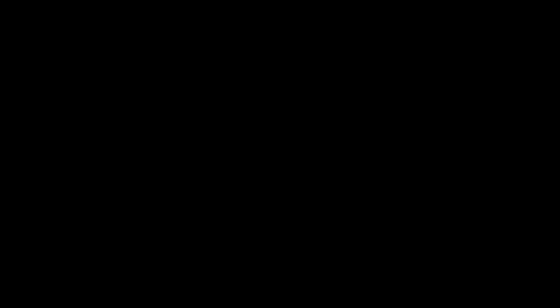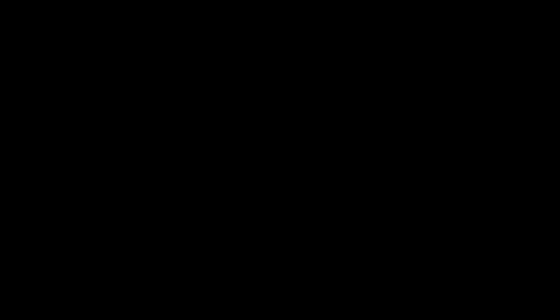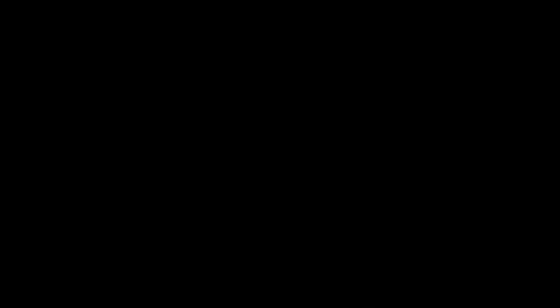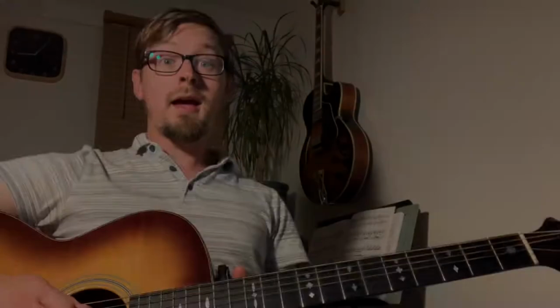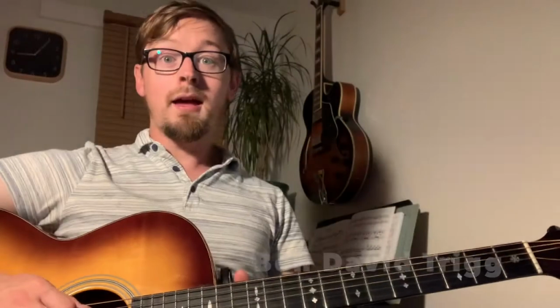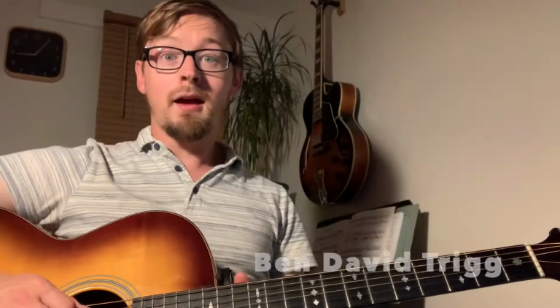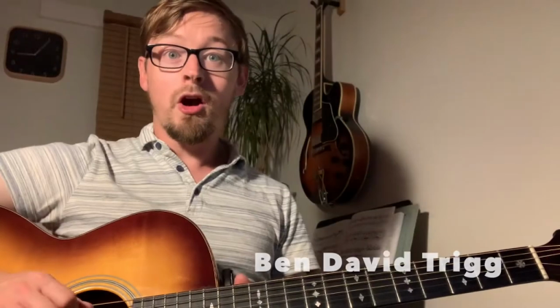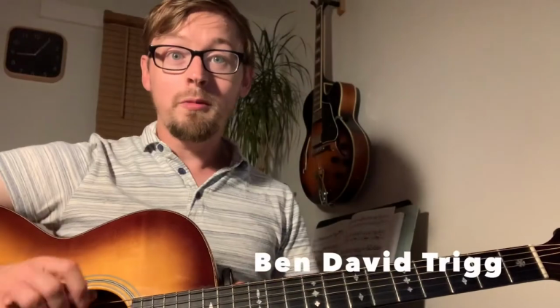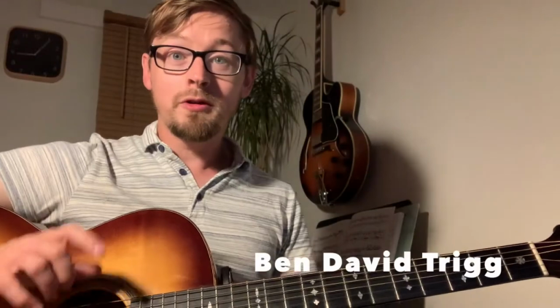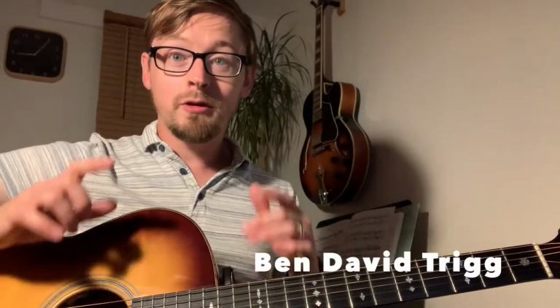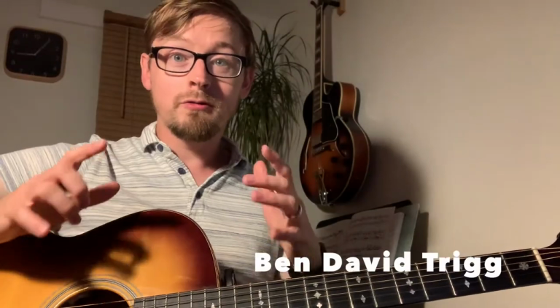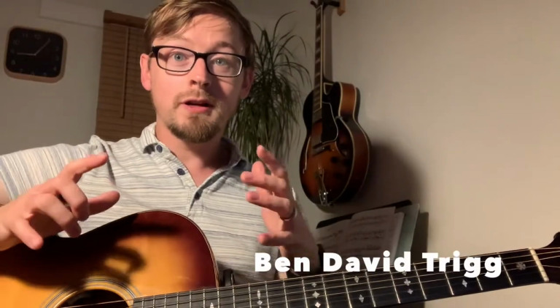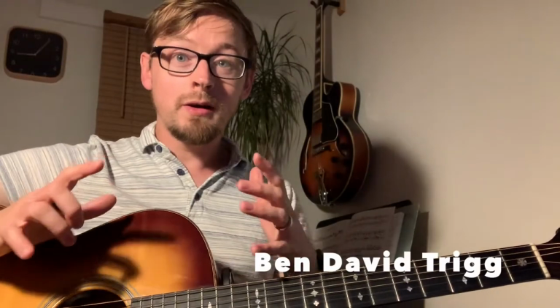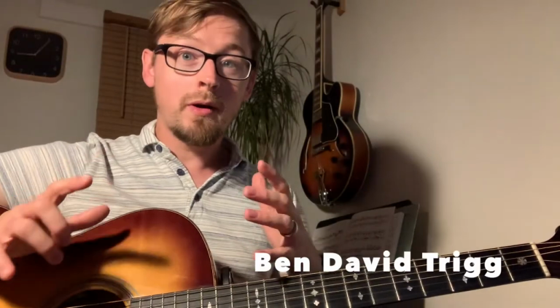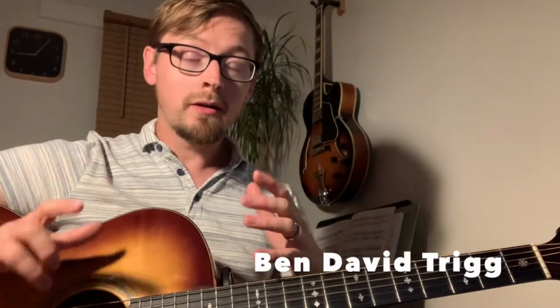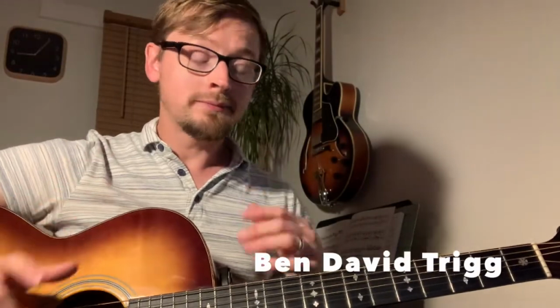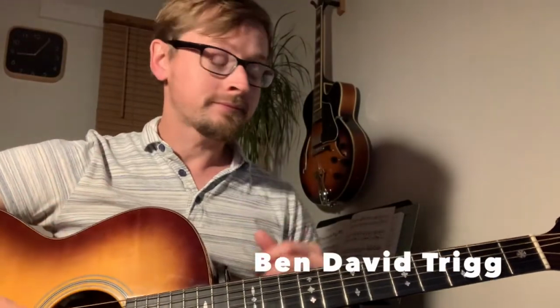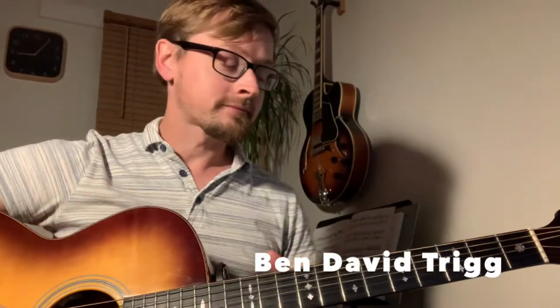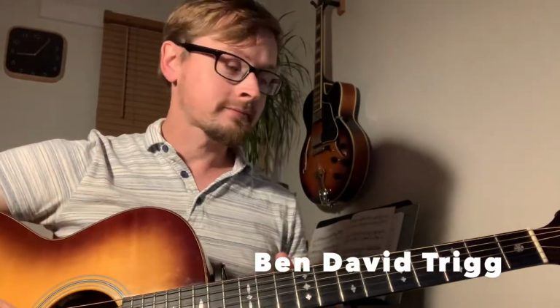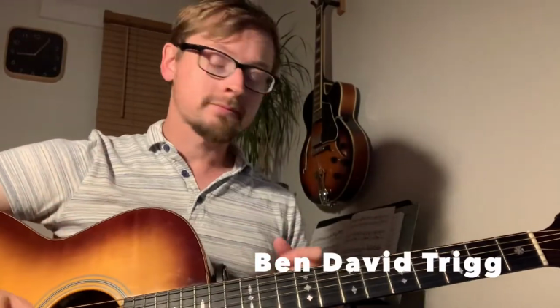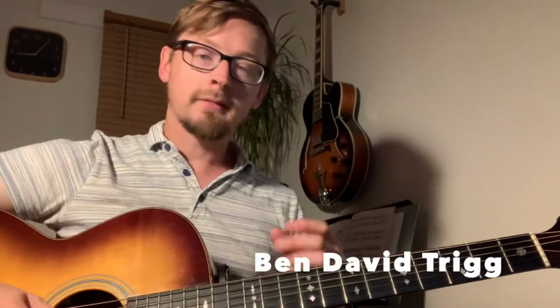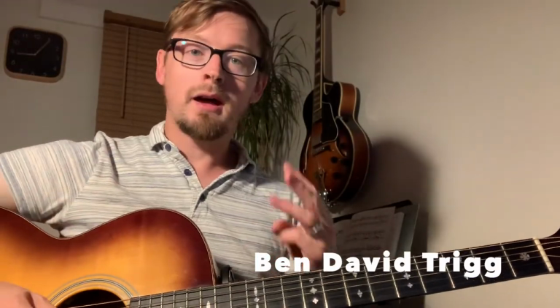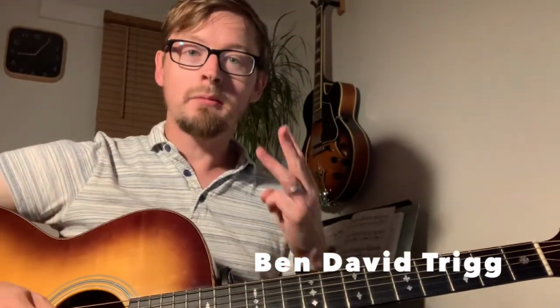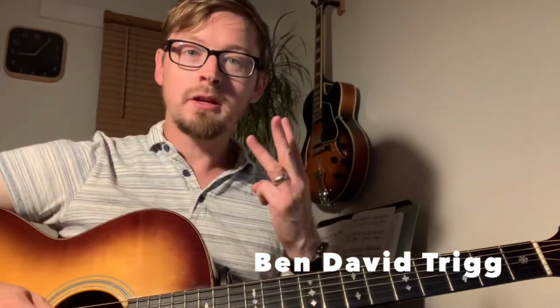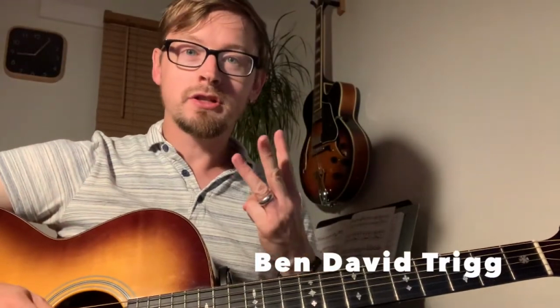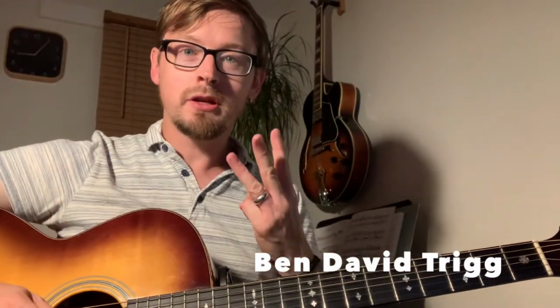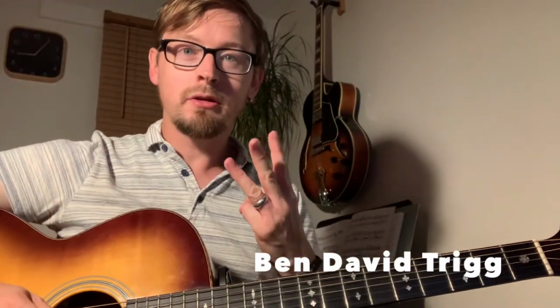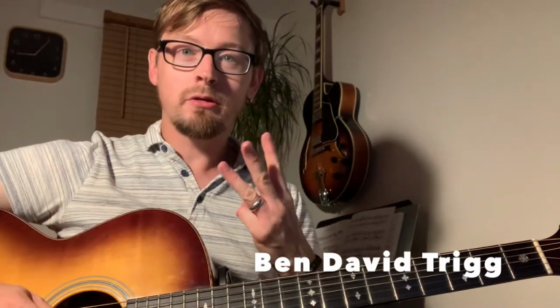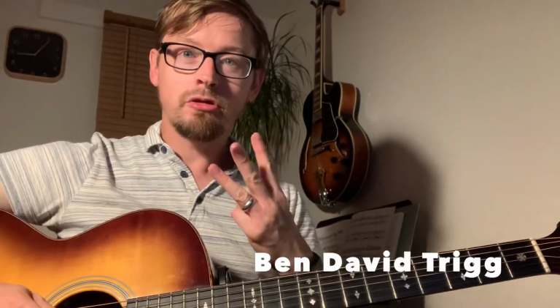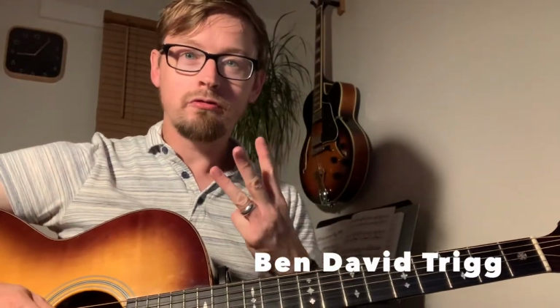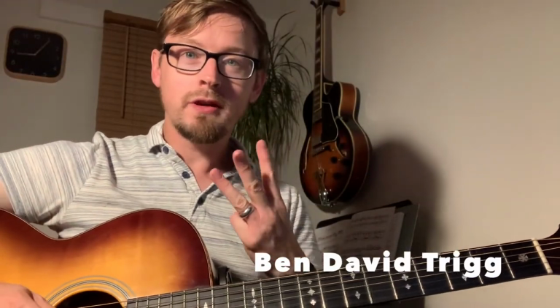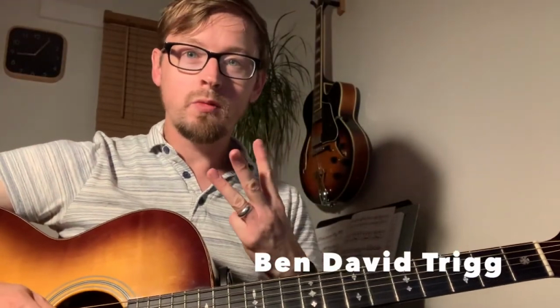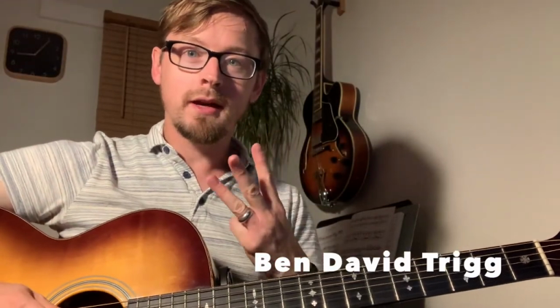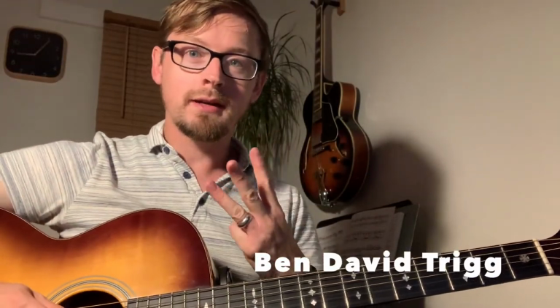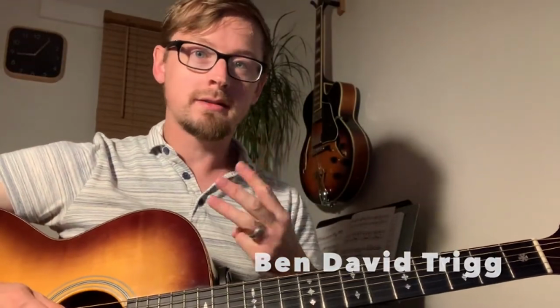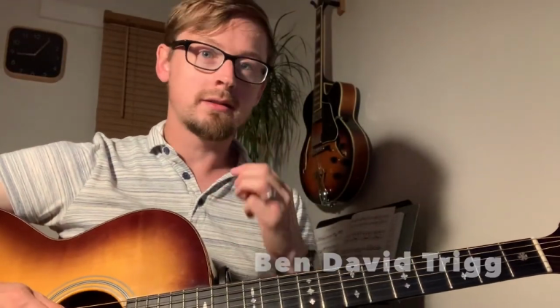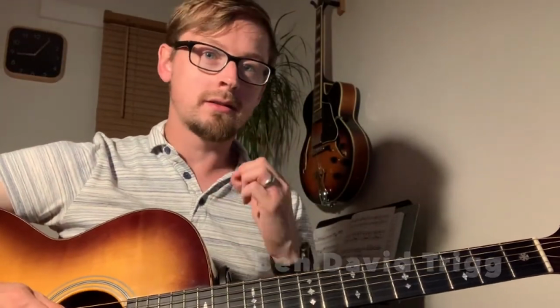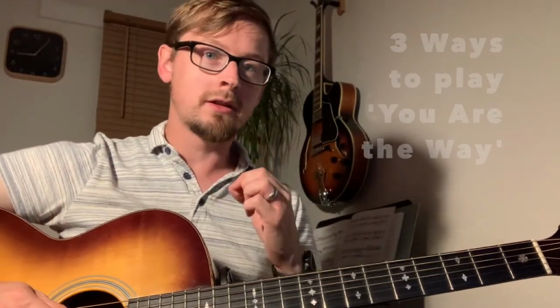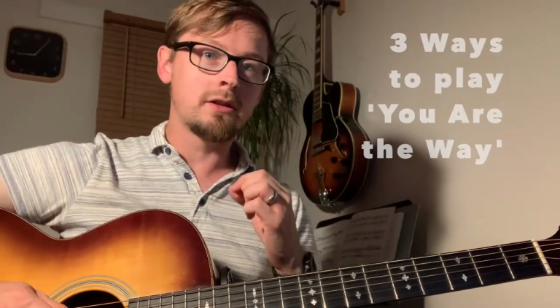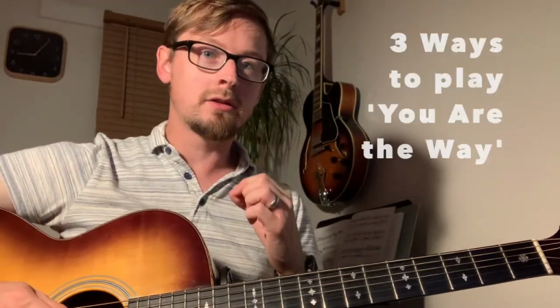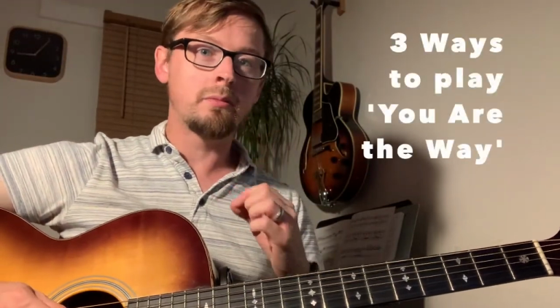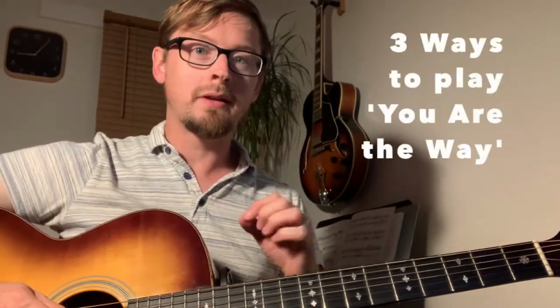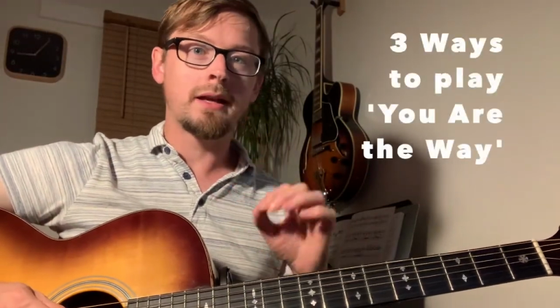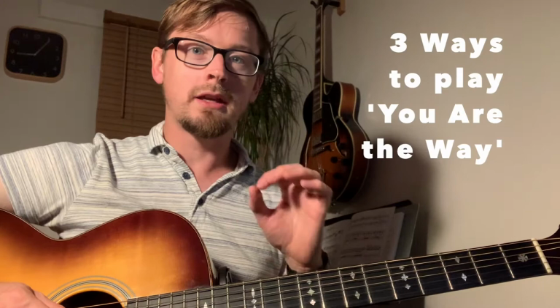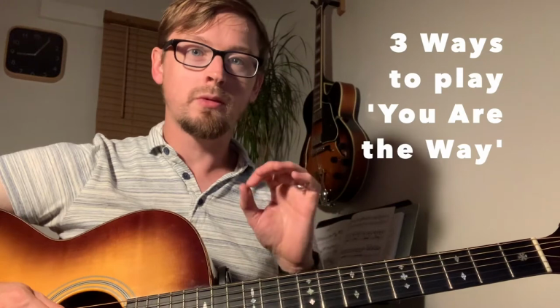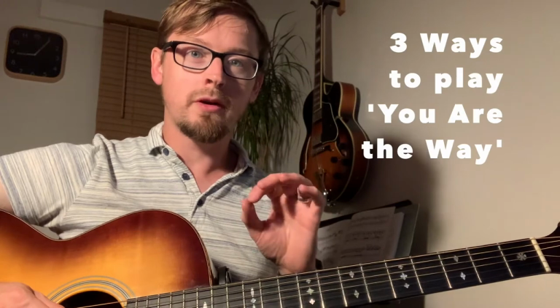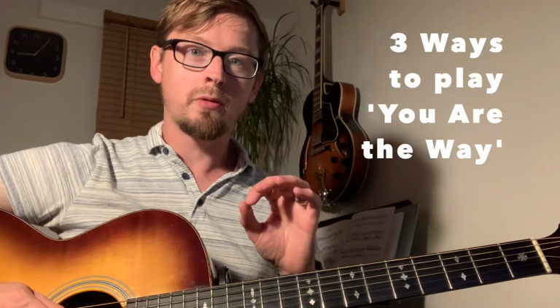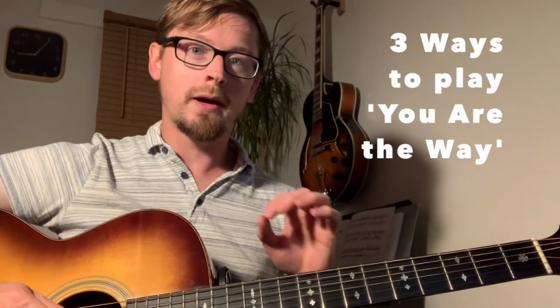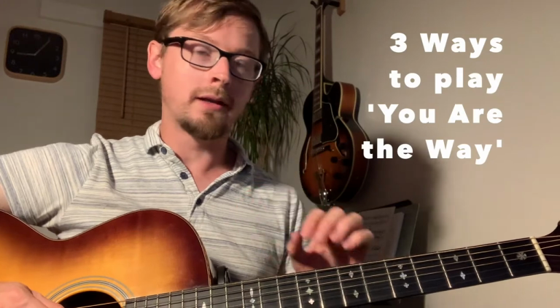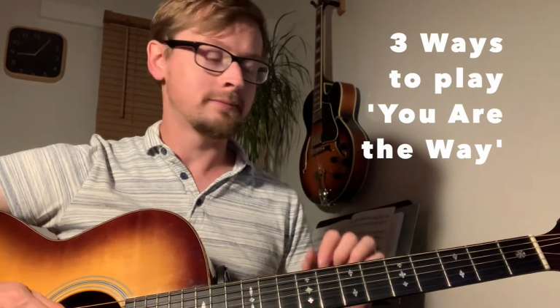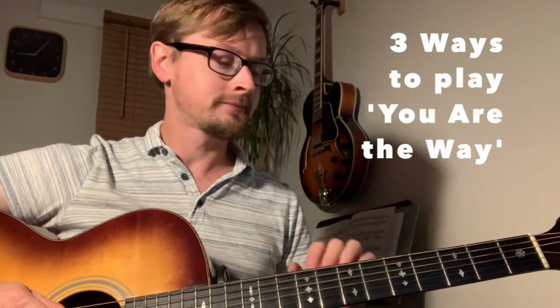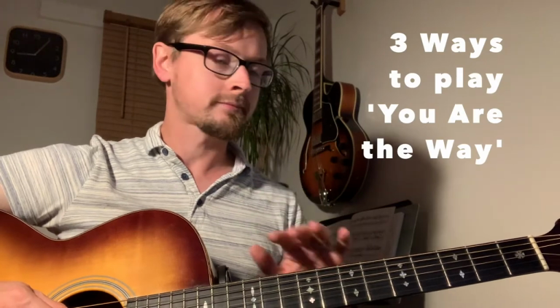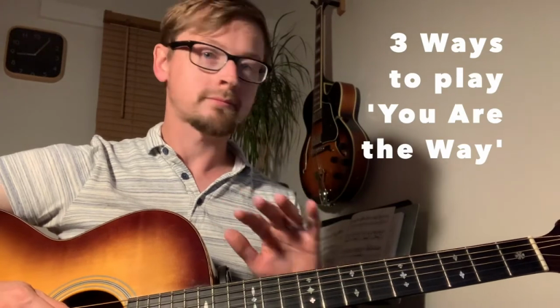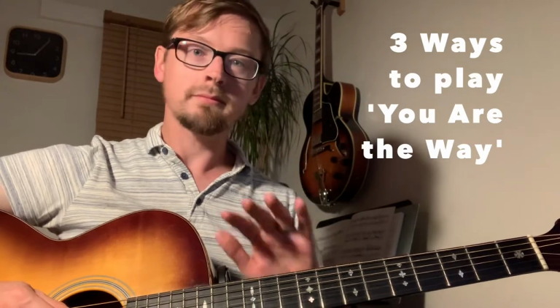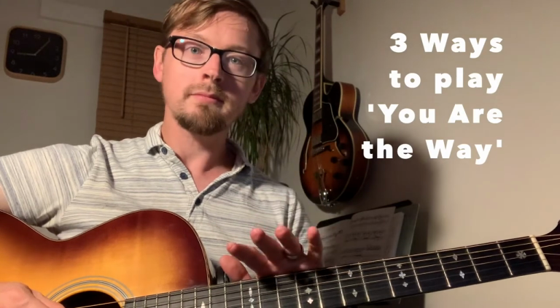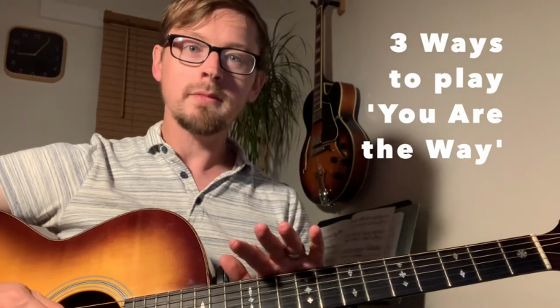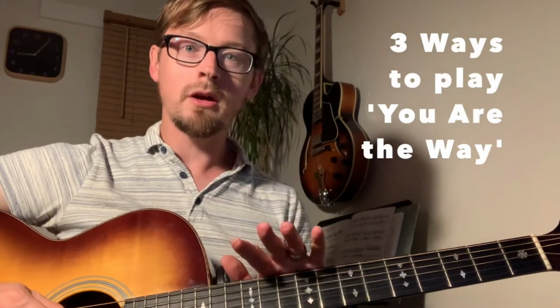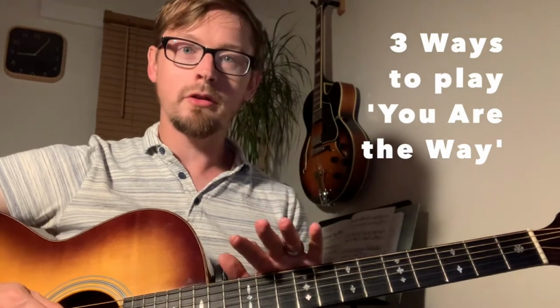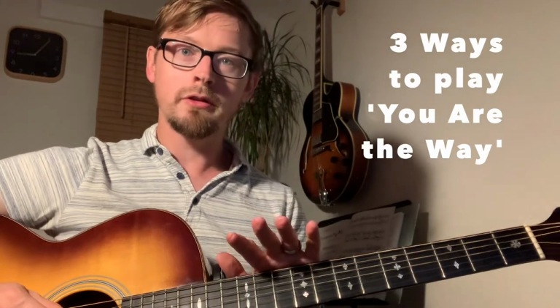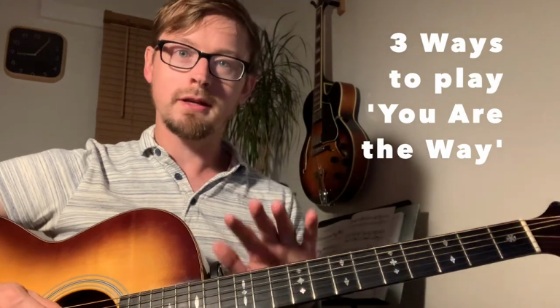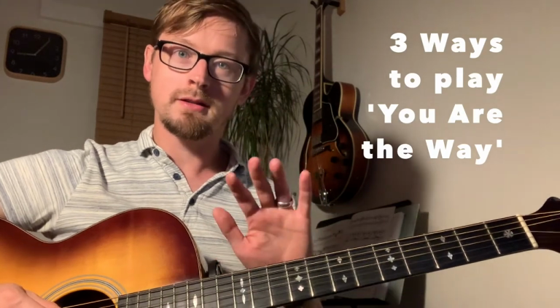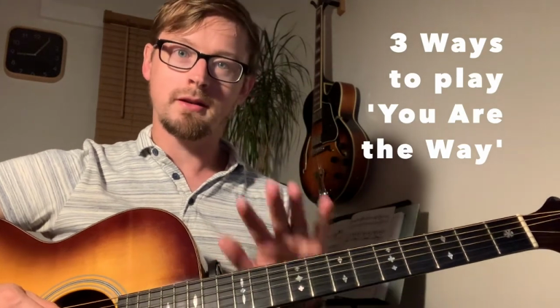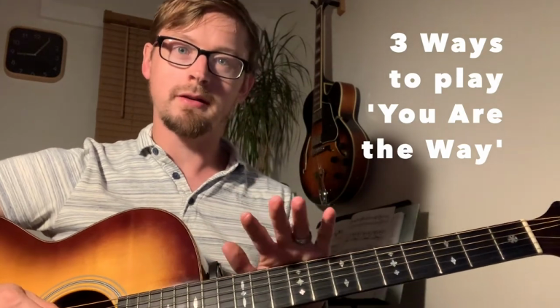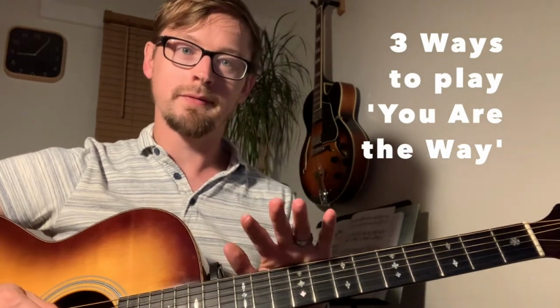Hey, hey! Hope you're doing really well. I'm going to show you three ways that you can play You Are The Way on the guitar.